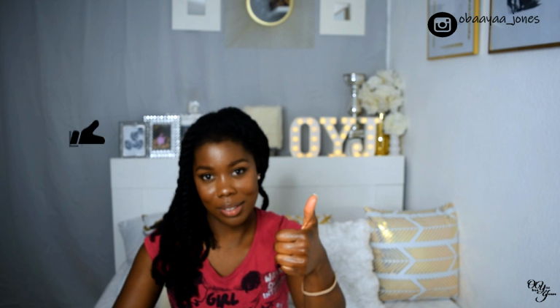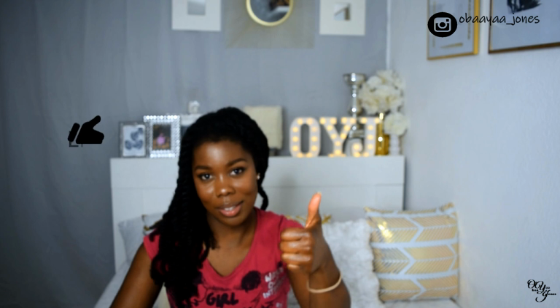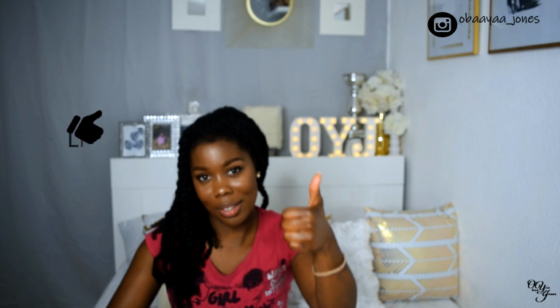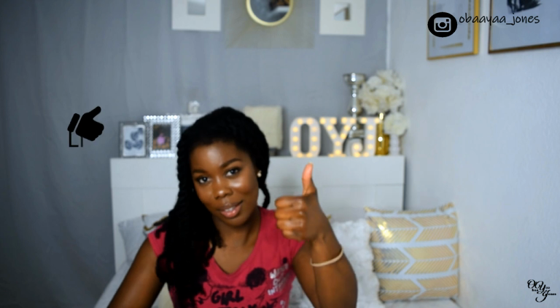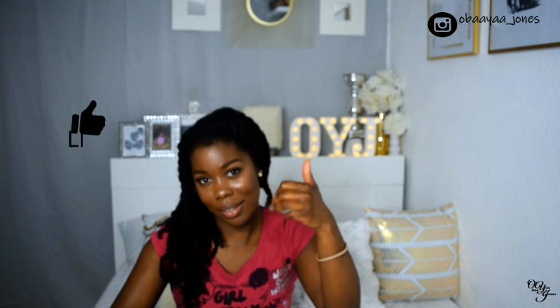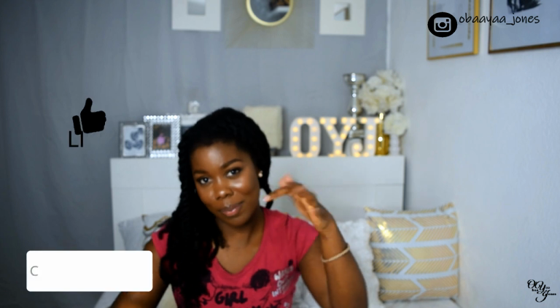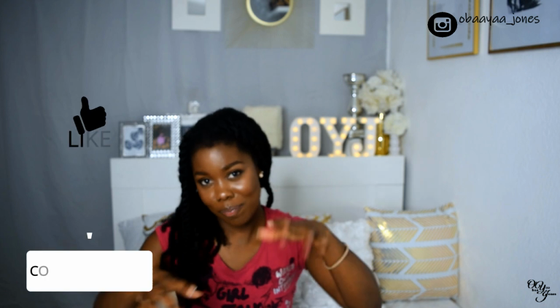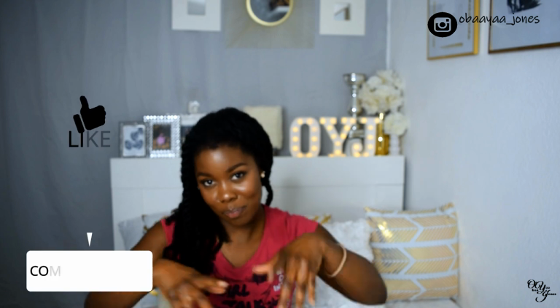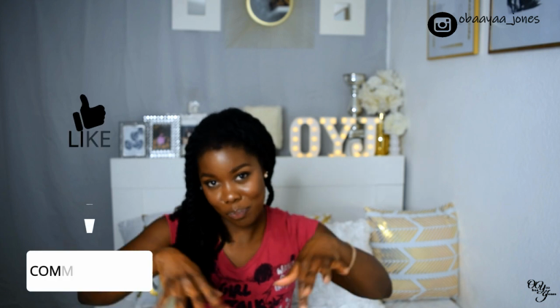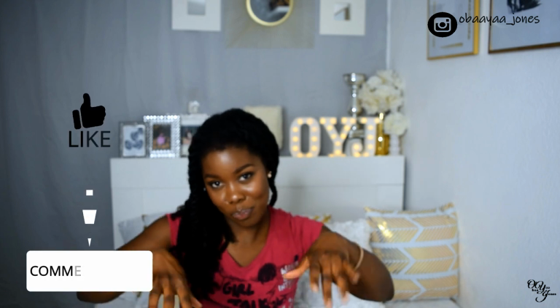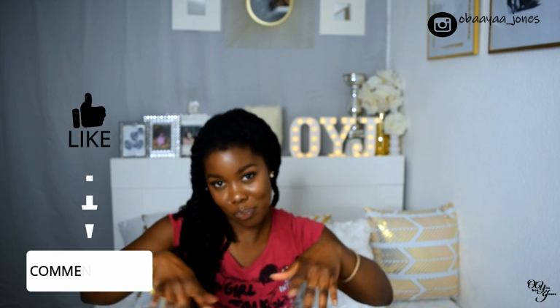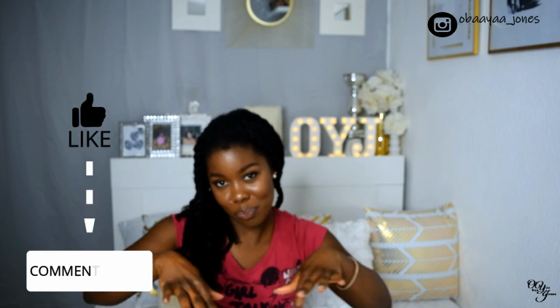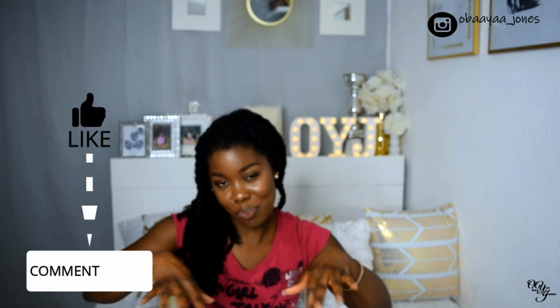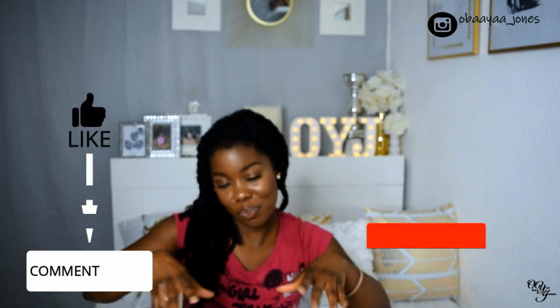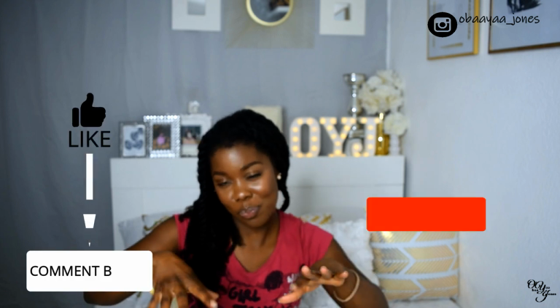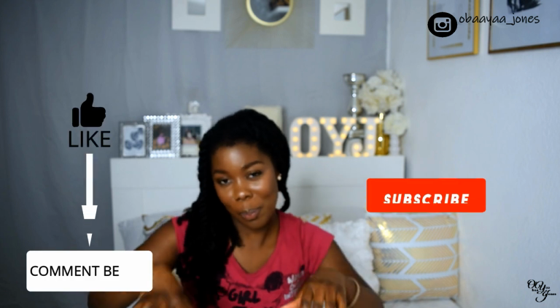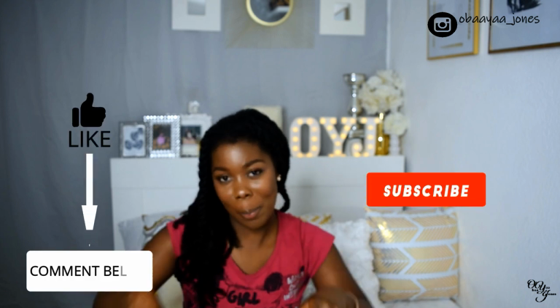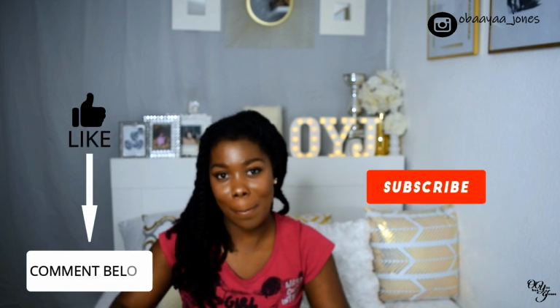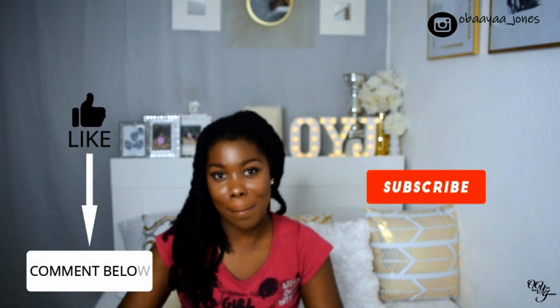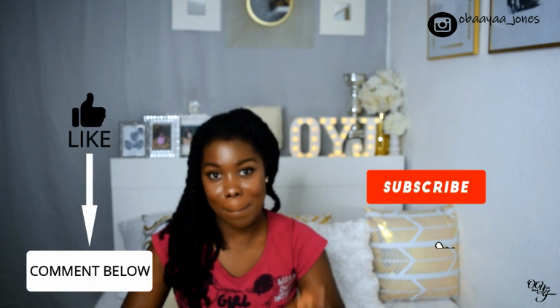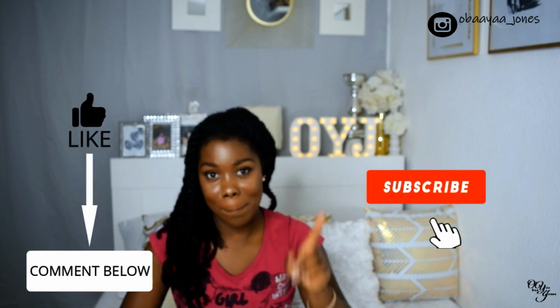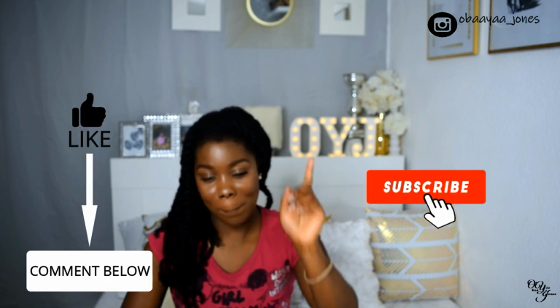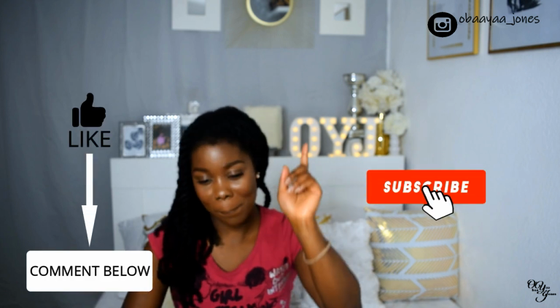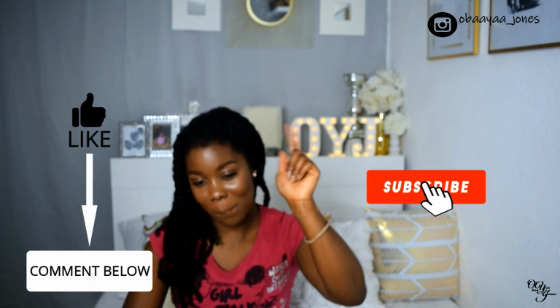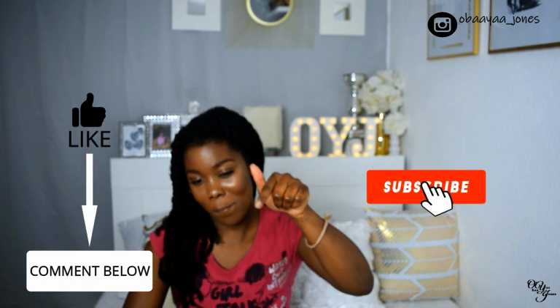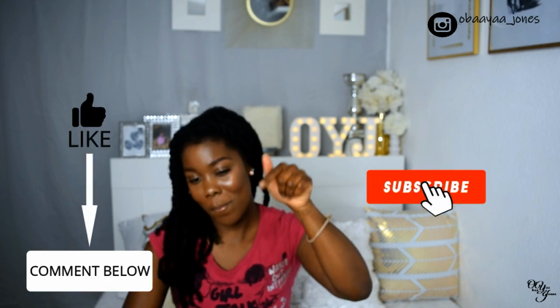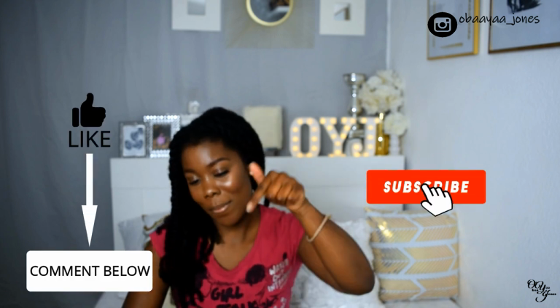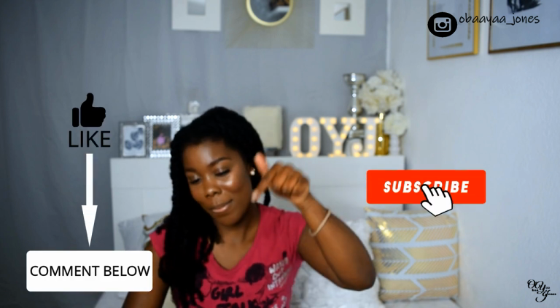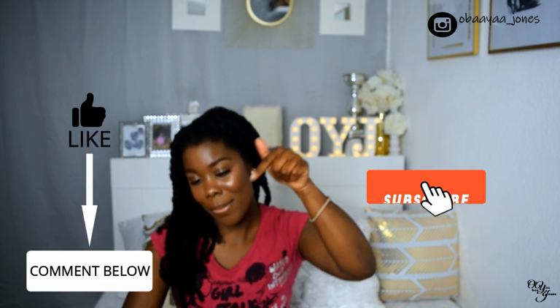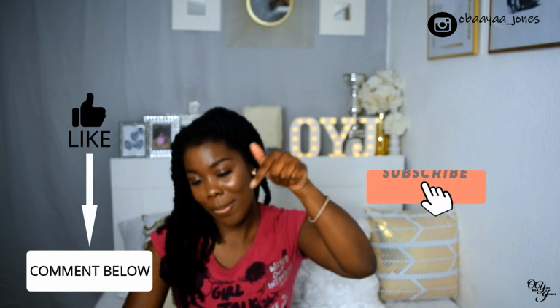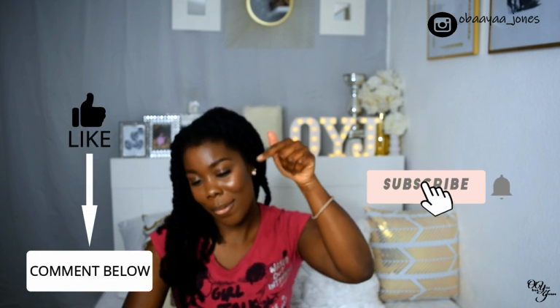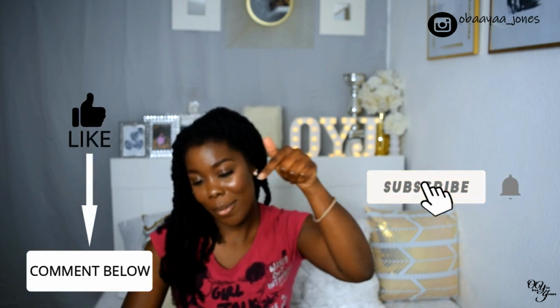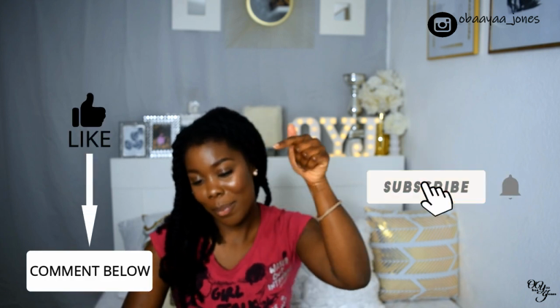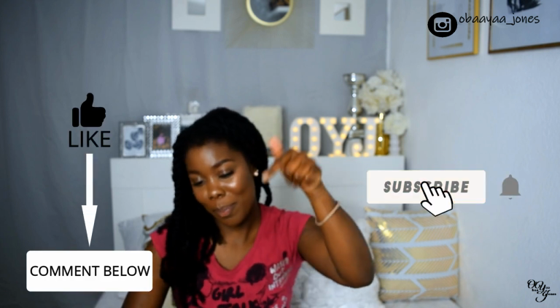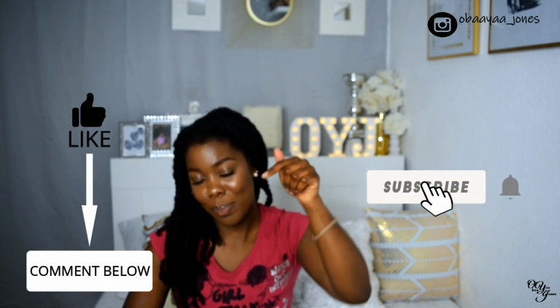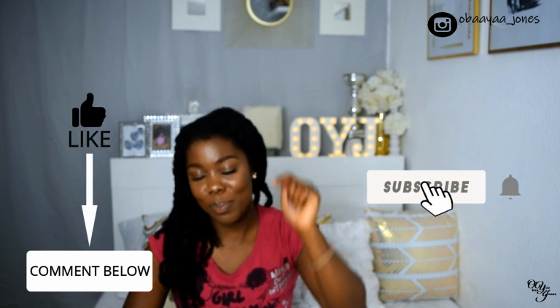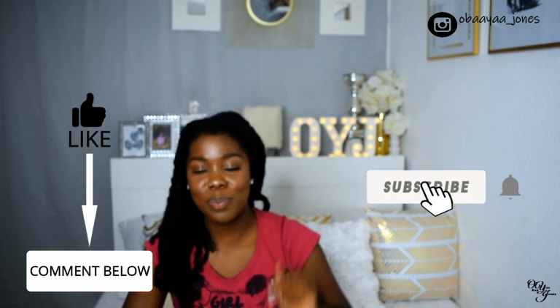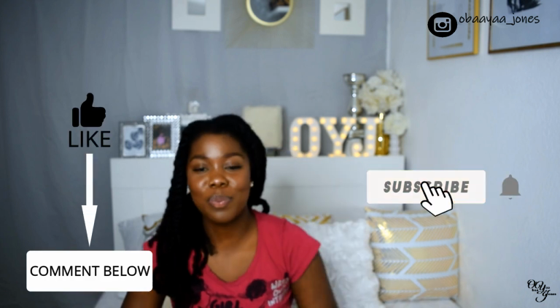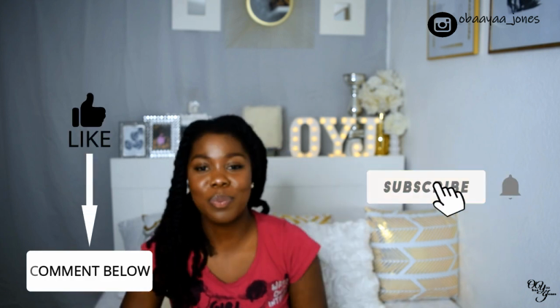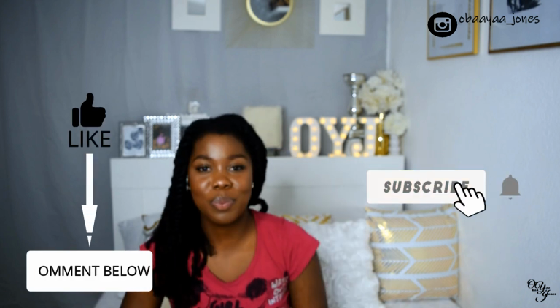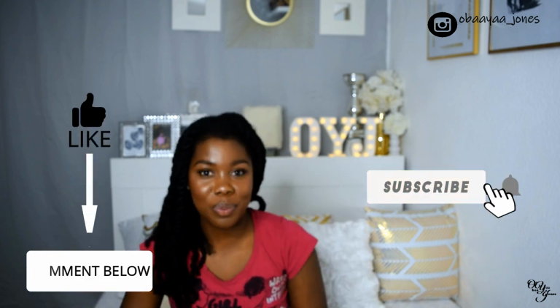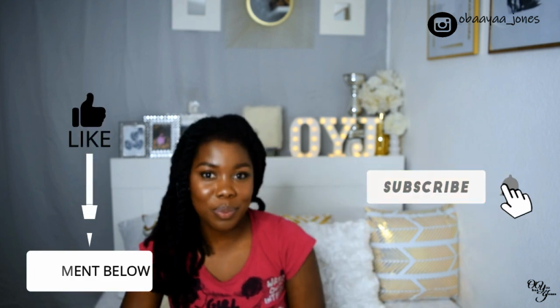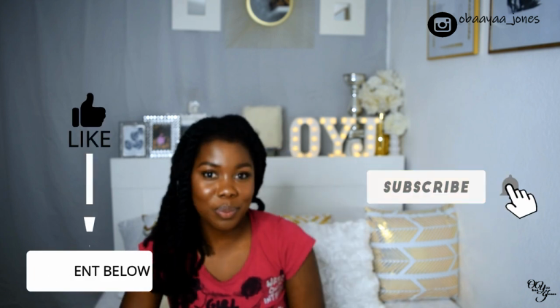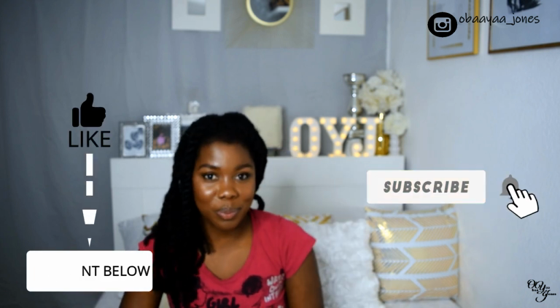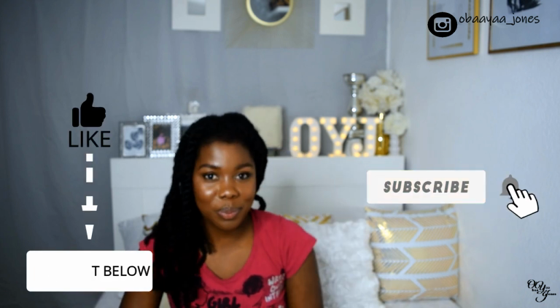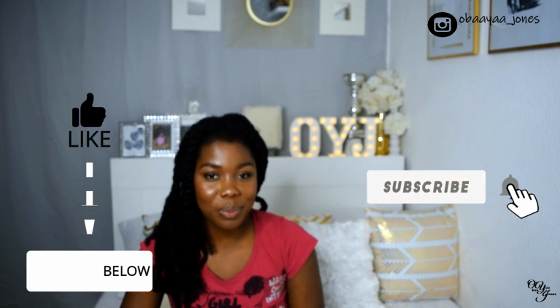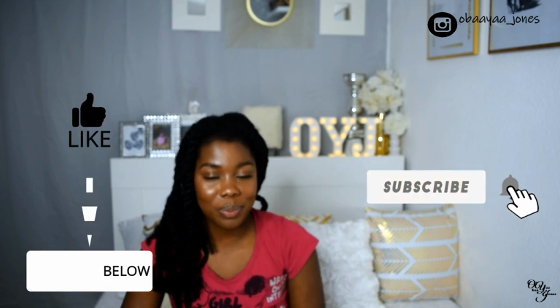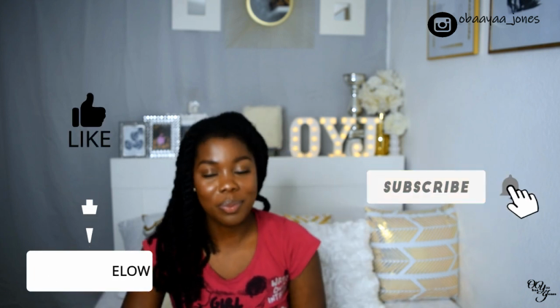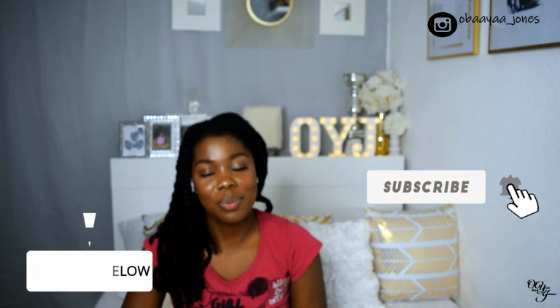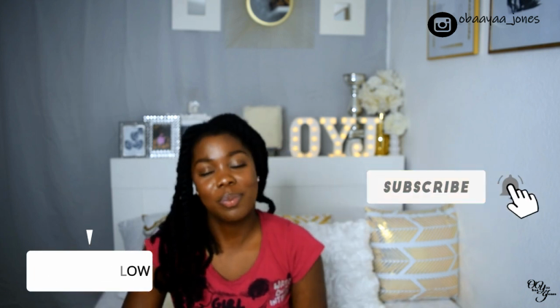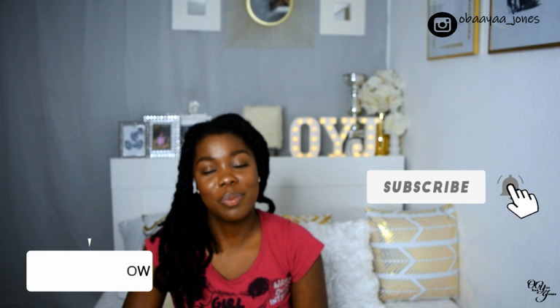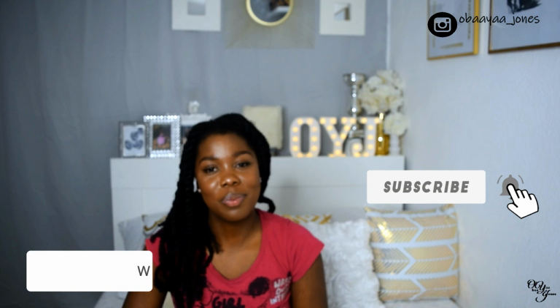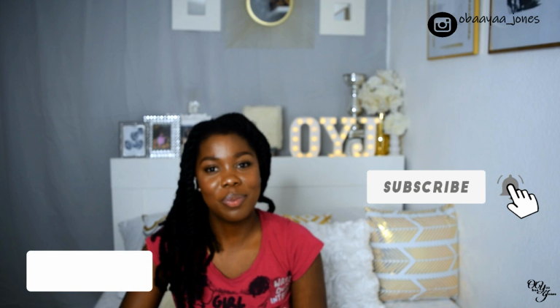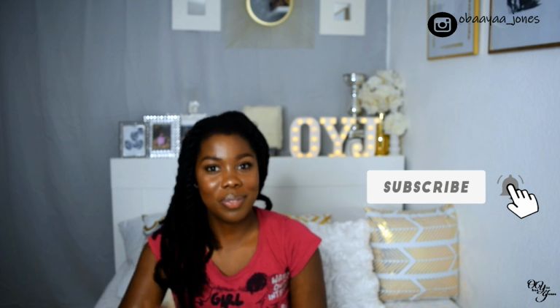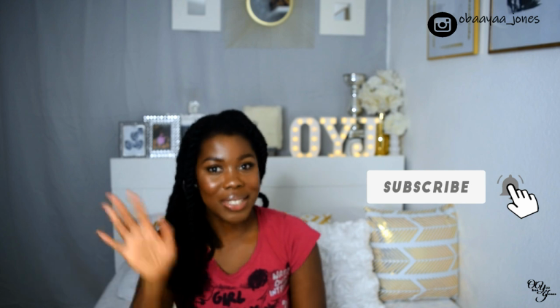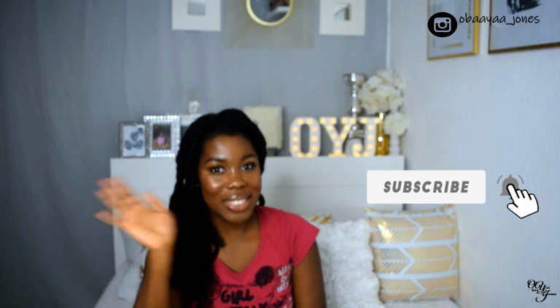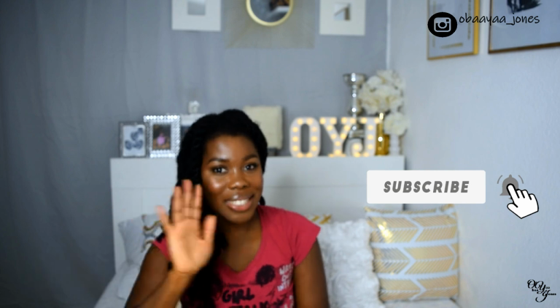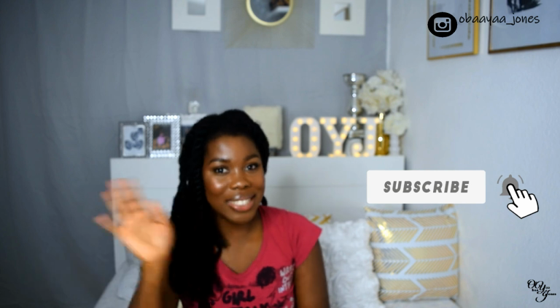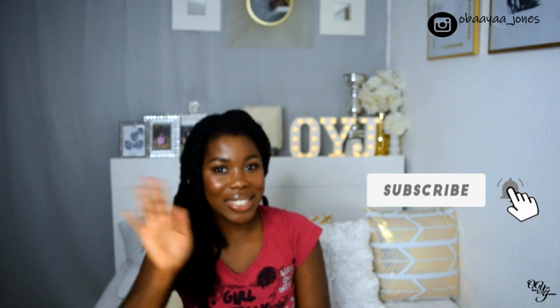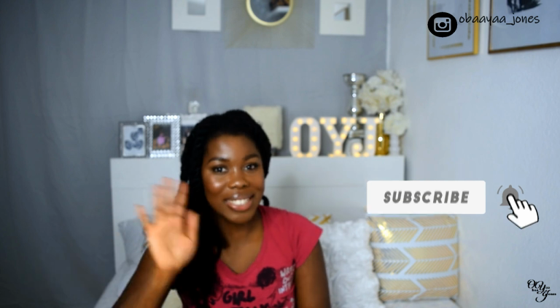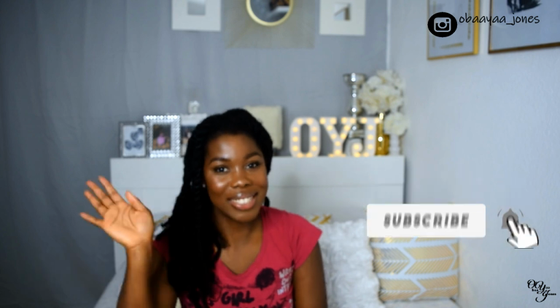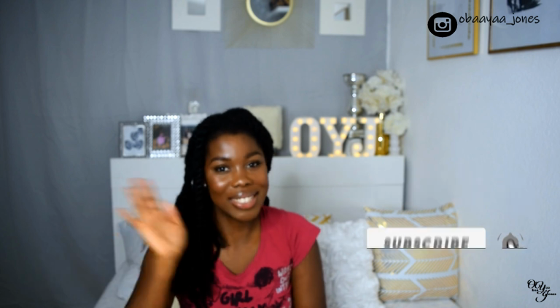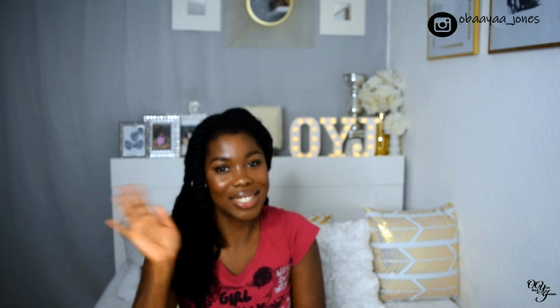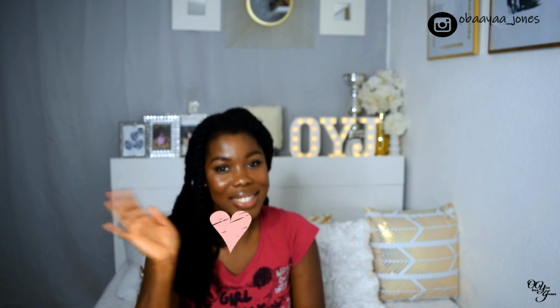Don't forget to like, comment, and subscribe, and also to hit the notification bell. Thank you guys for watching.